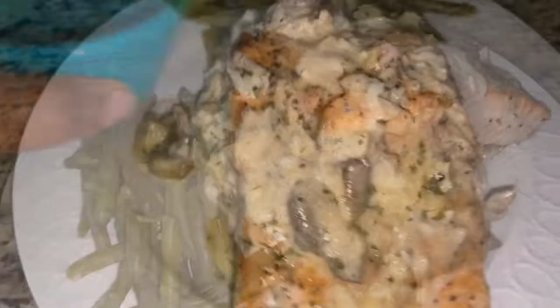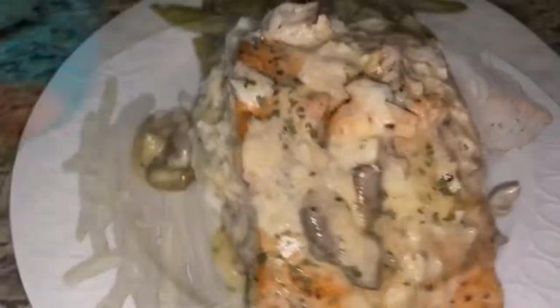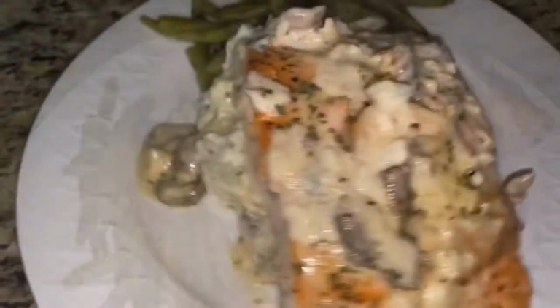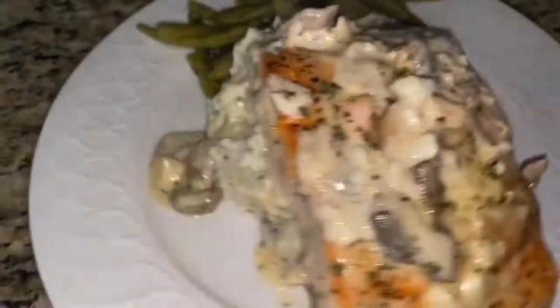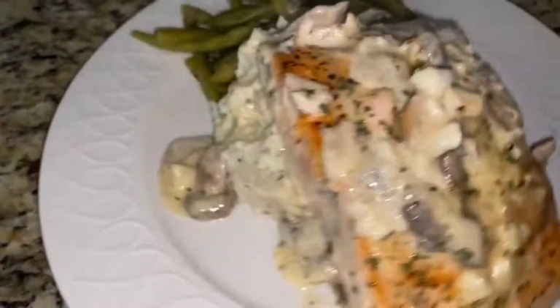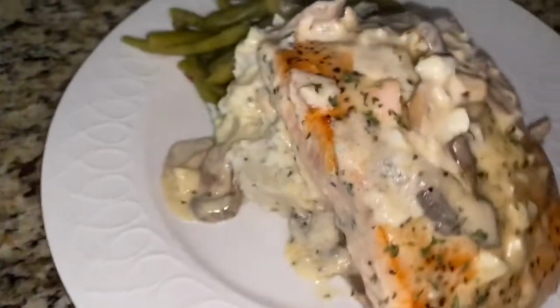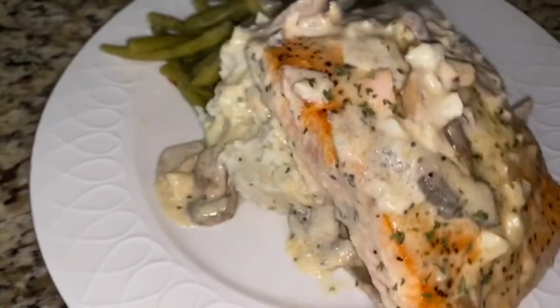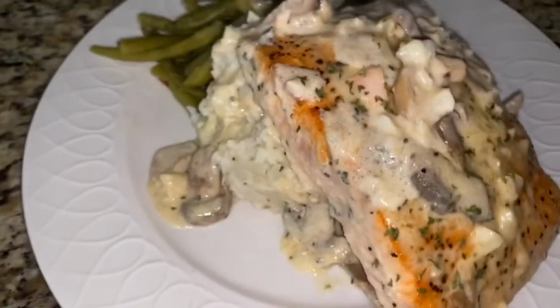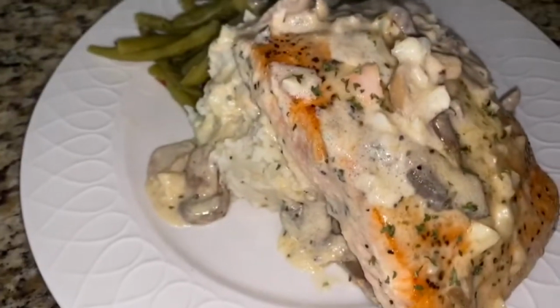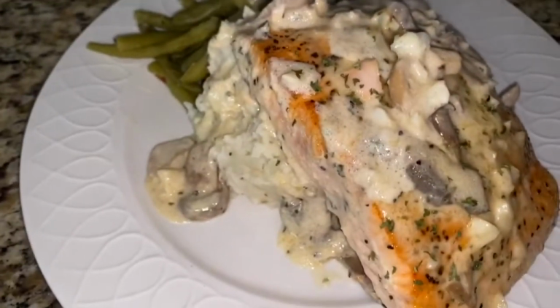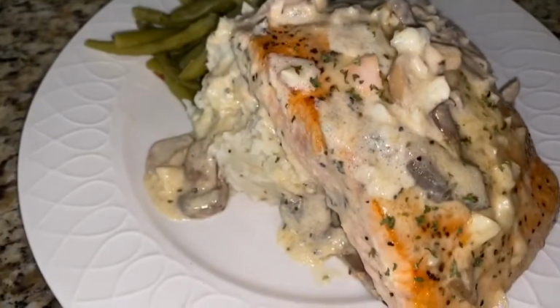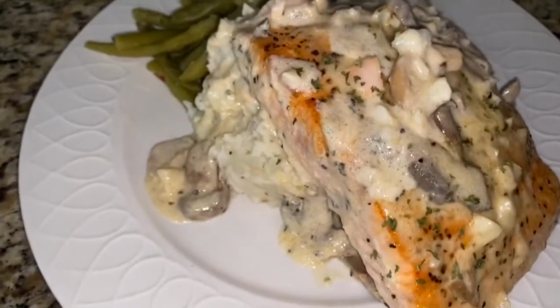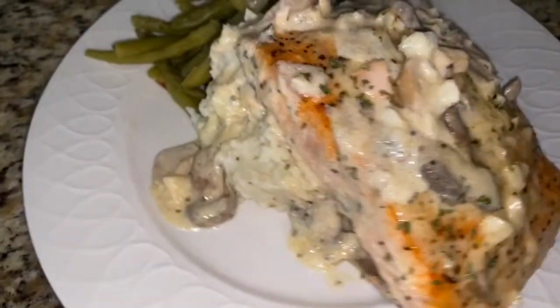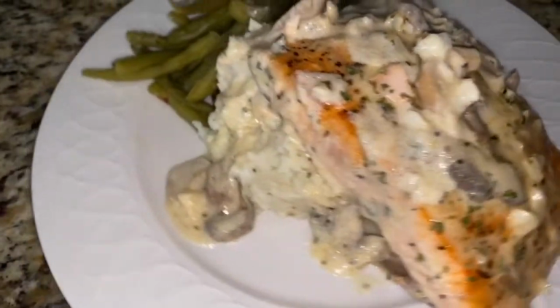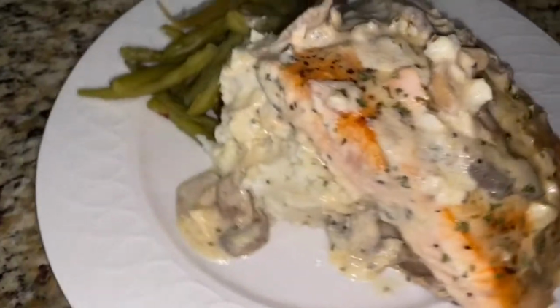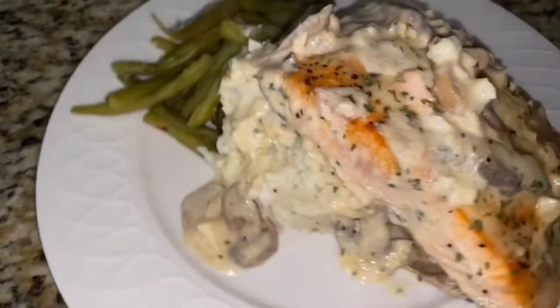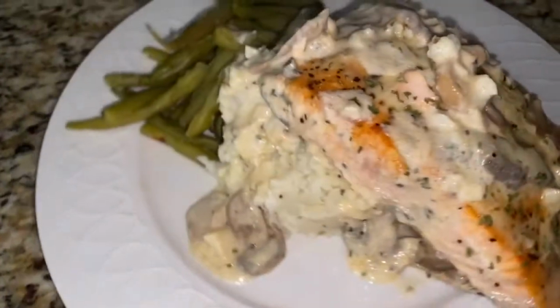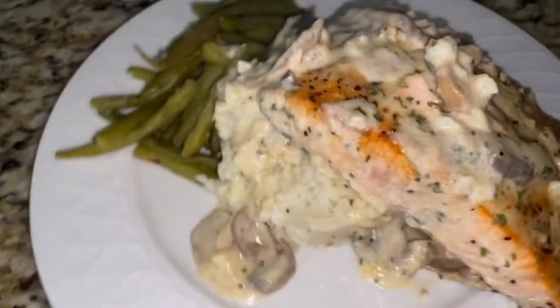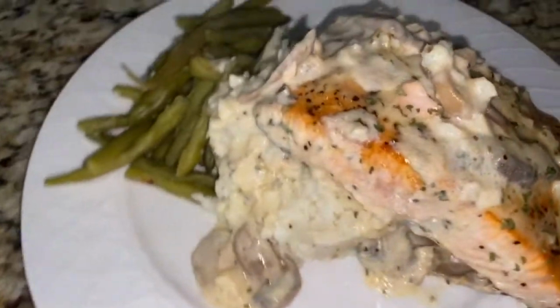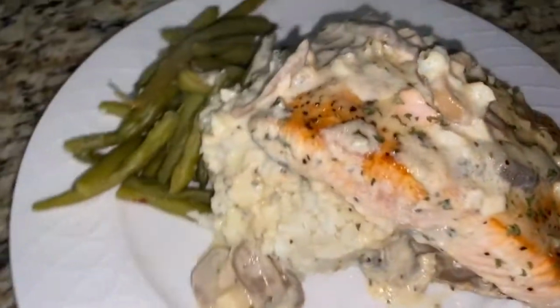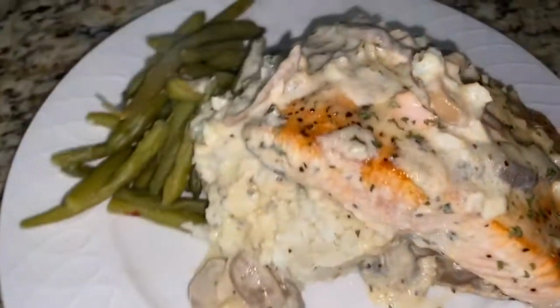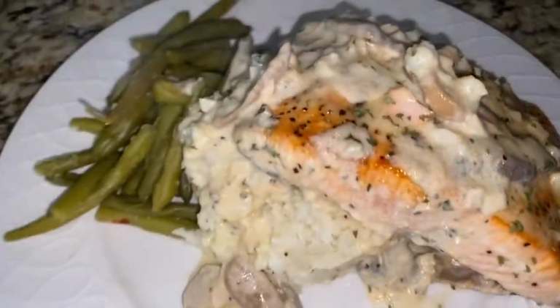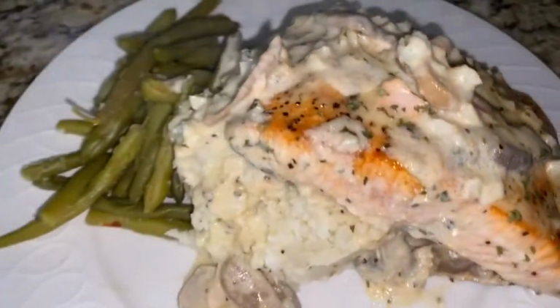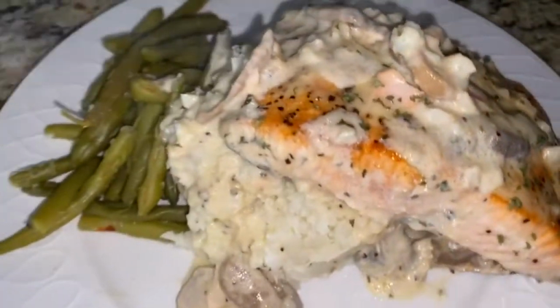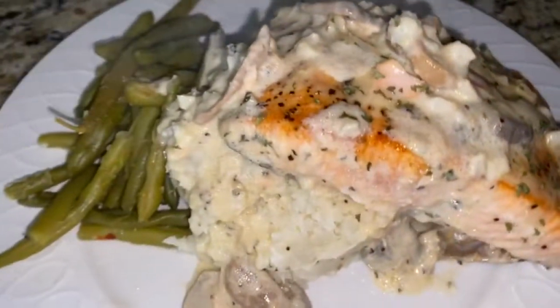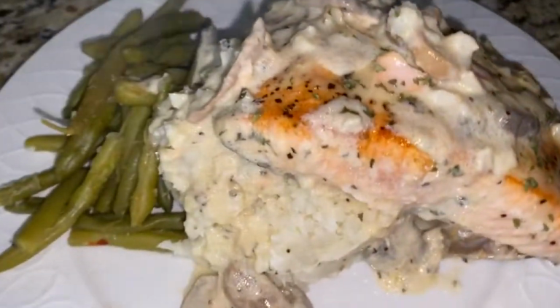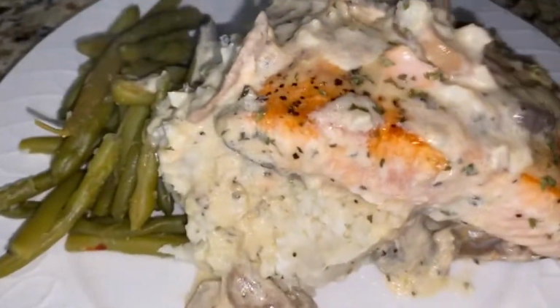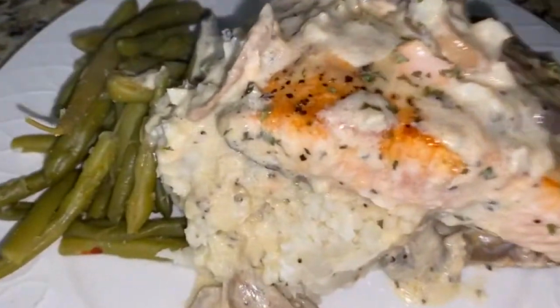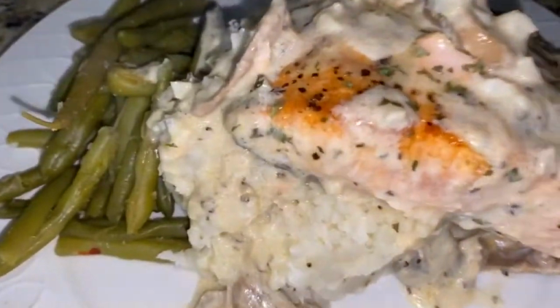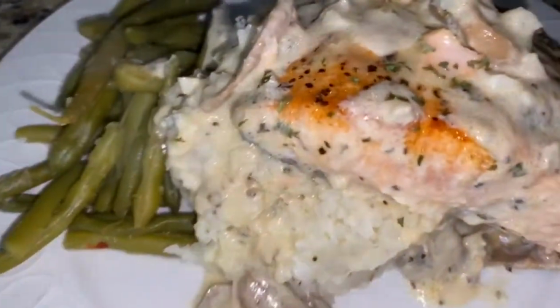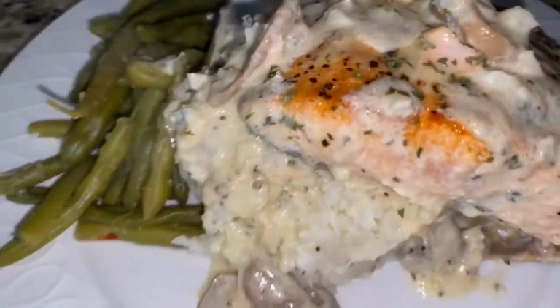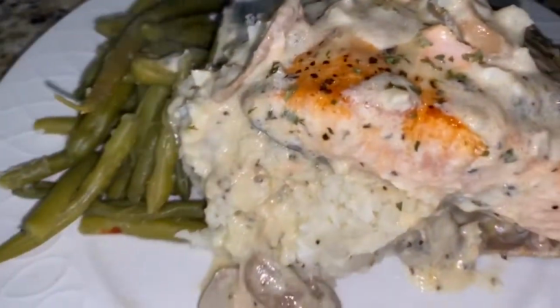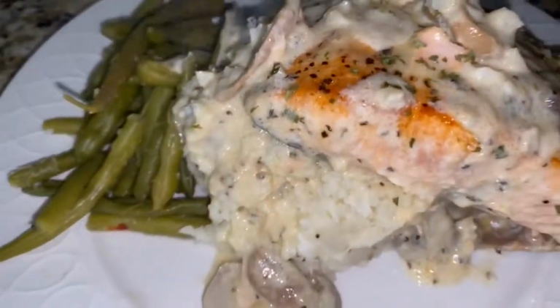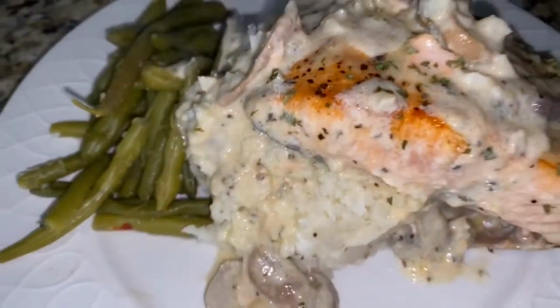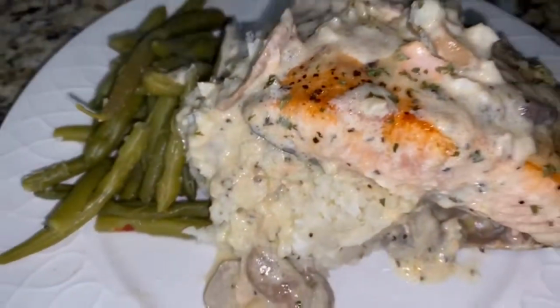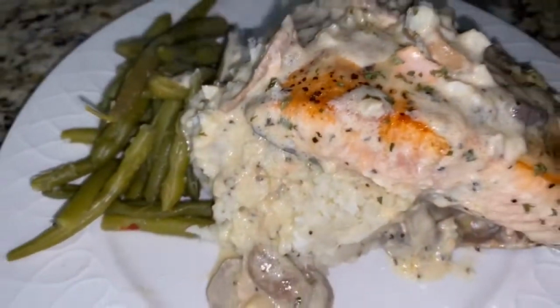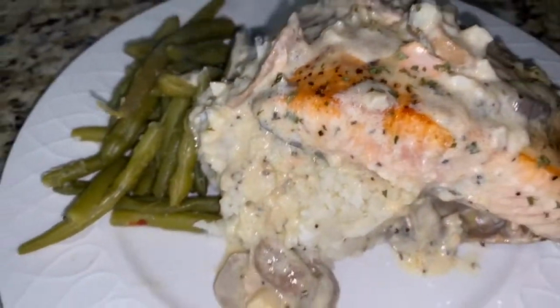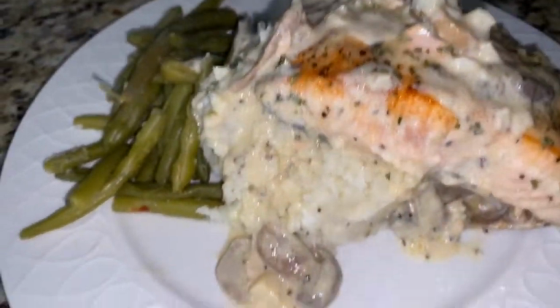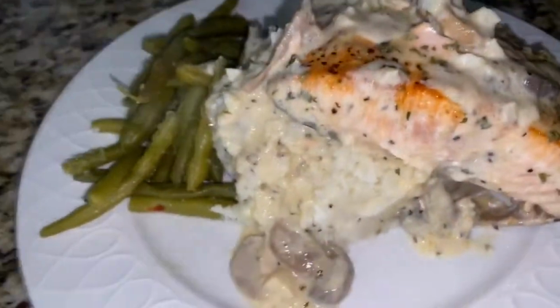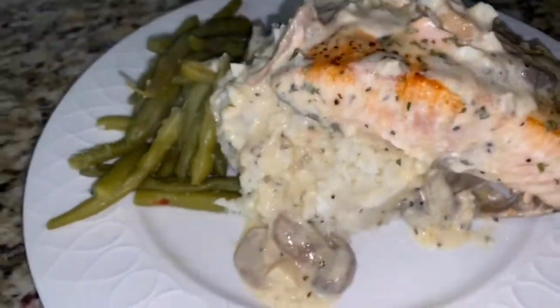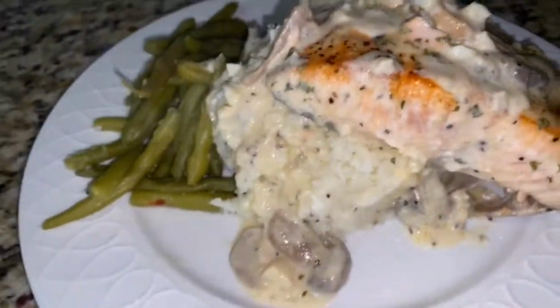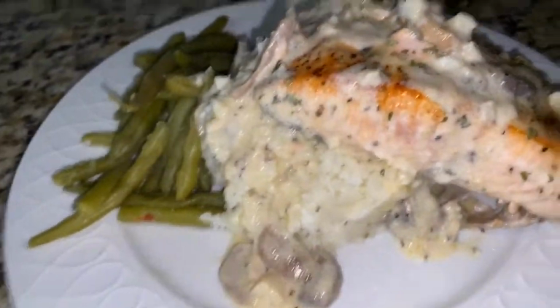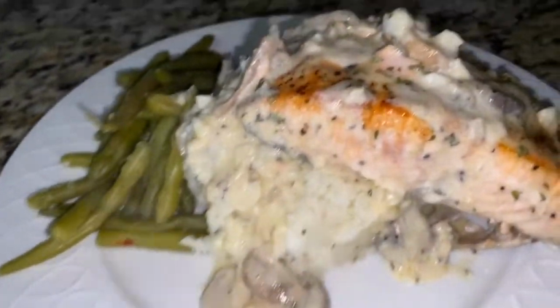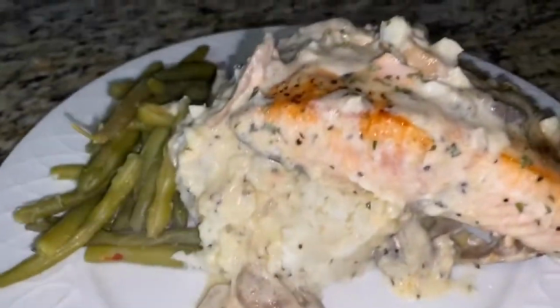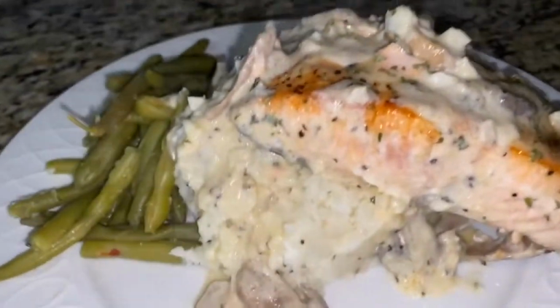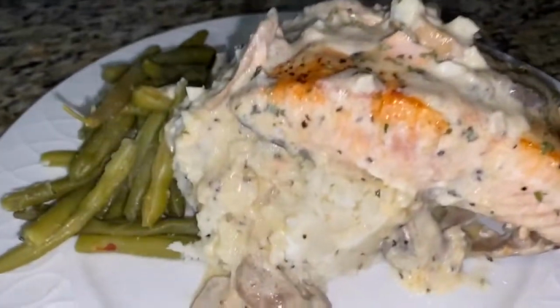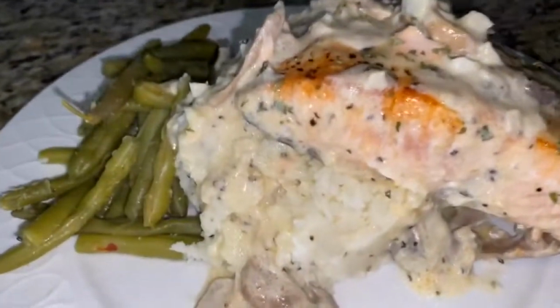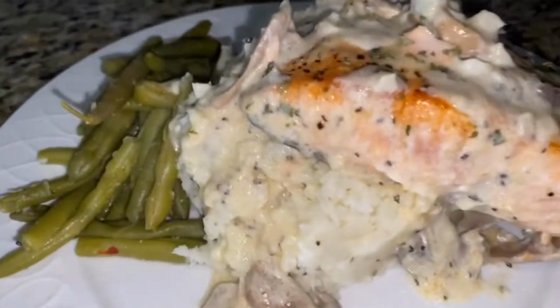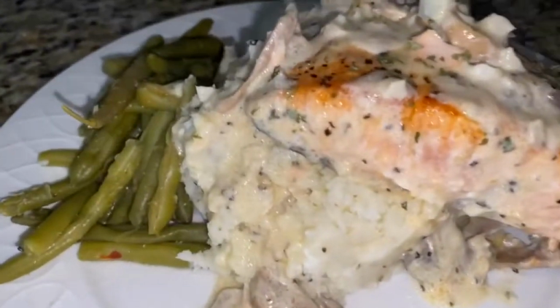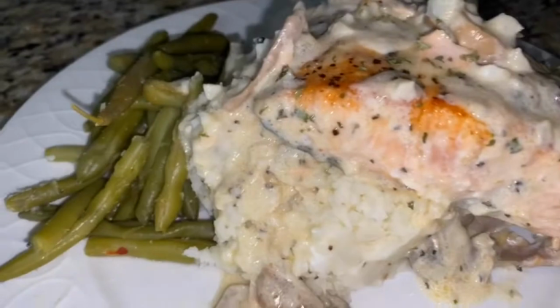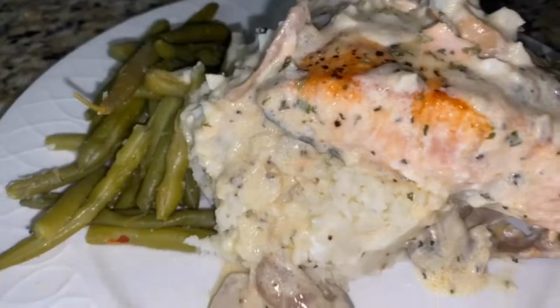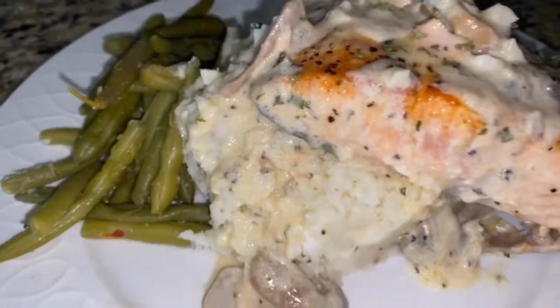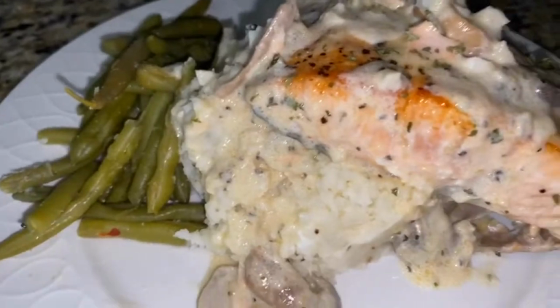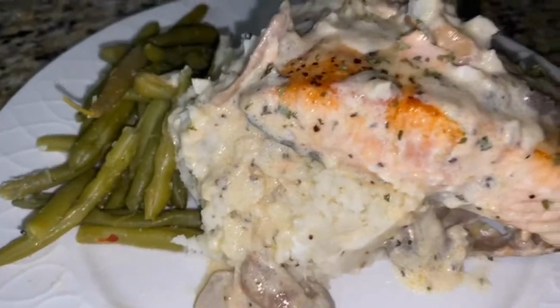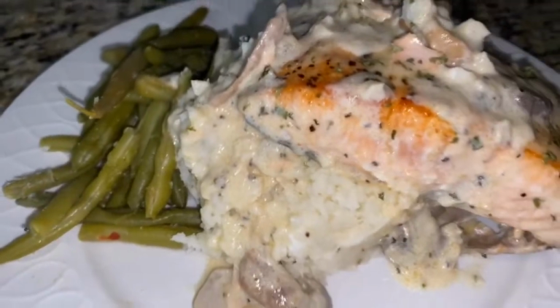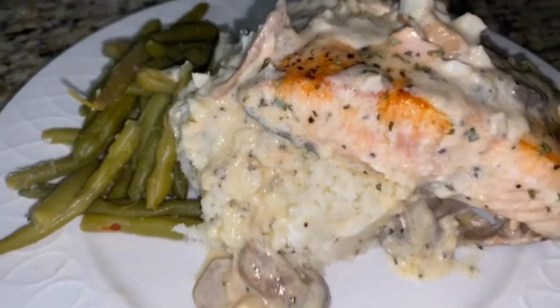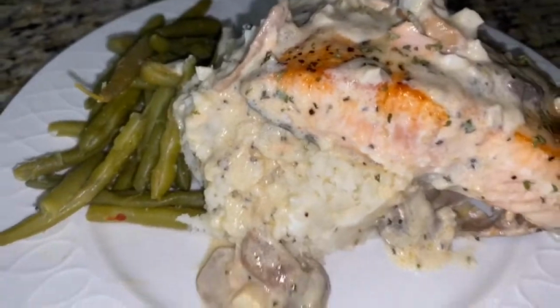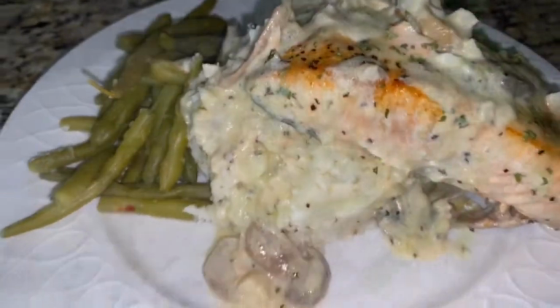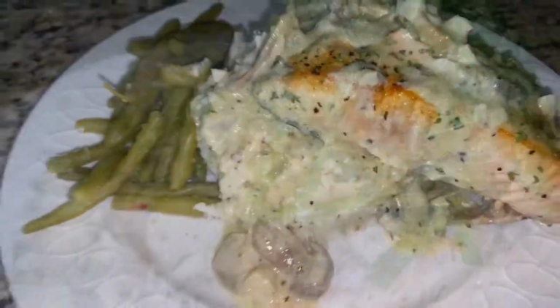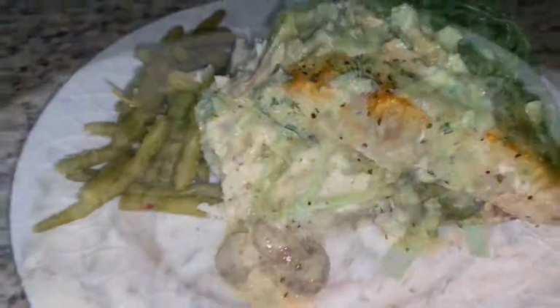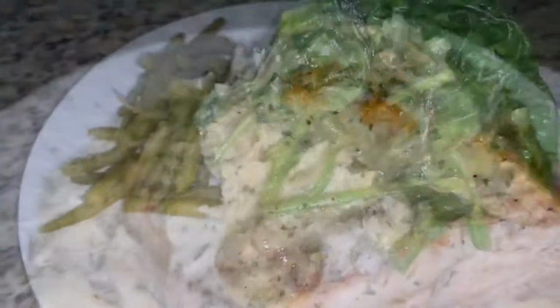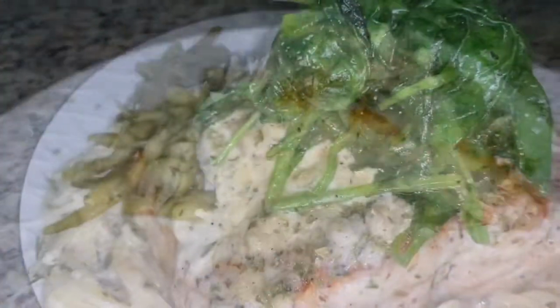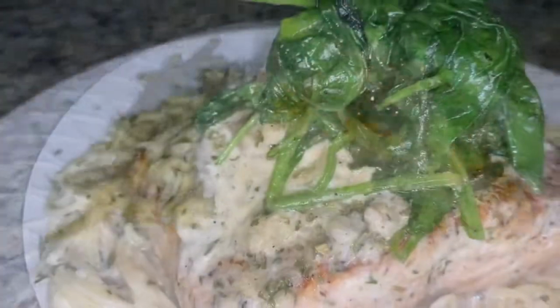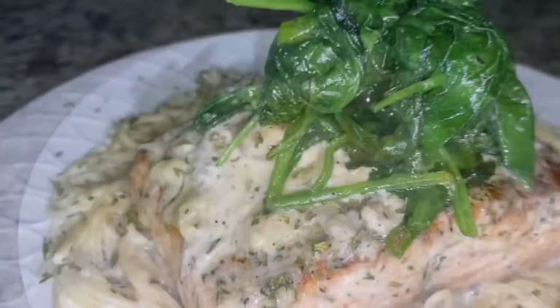Go ahead and comment down below — would you rather have the butter mash or would you rather have pasta with this recipe?